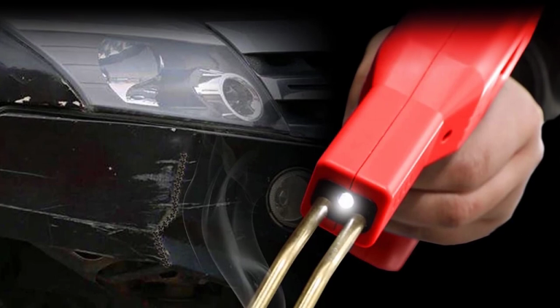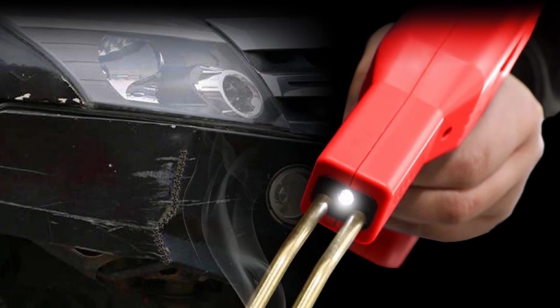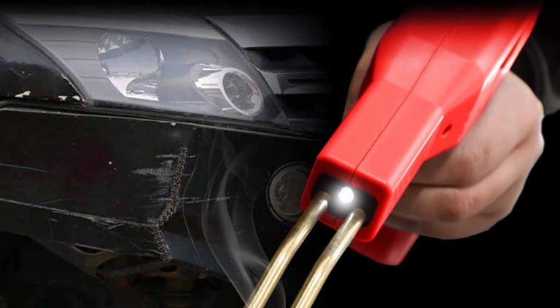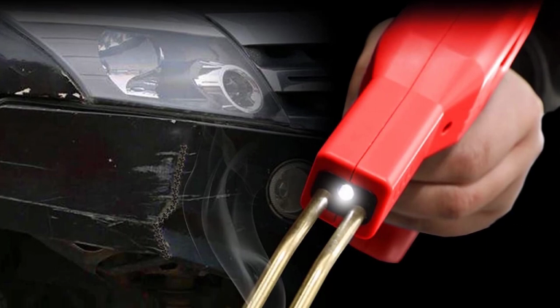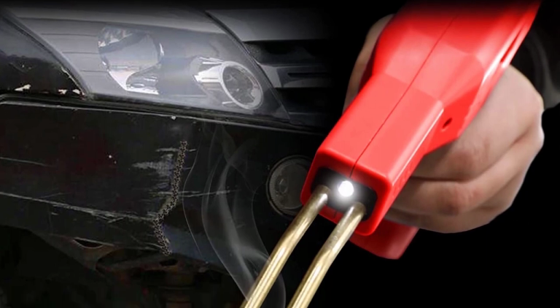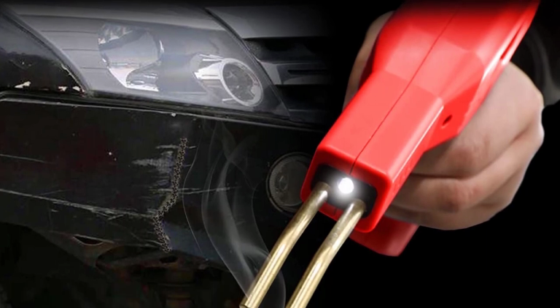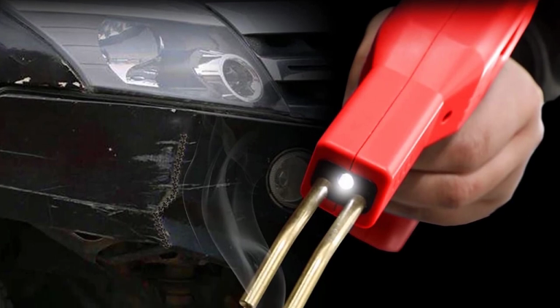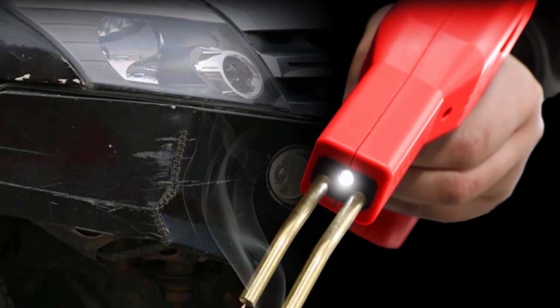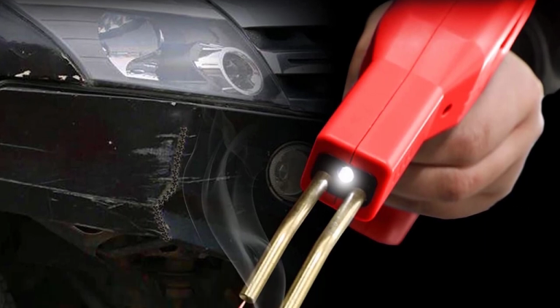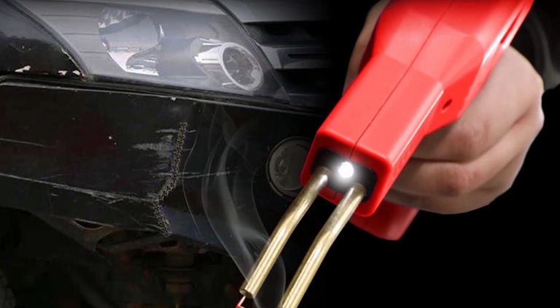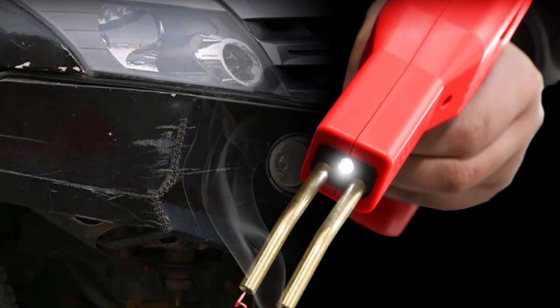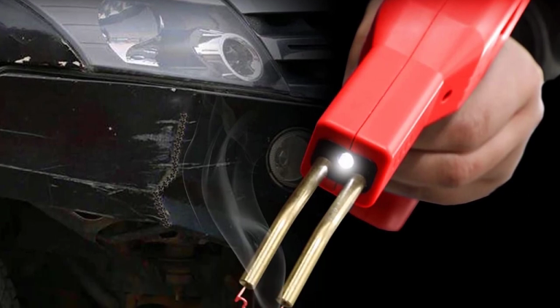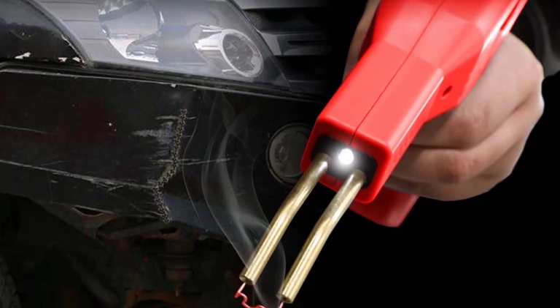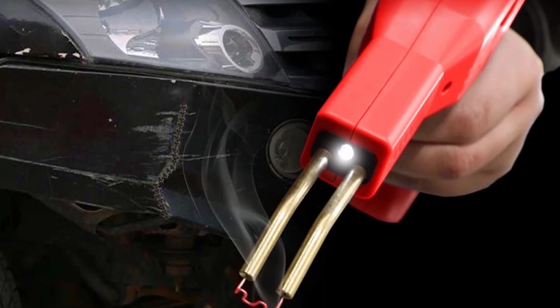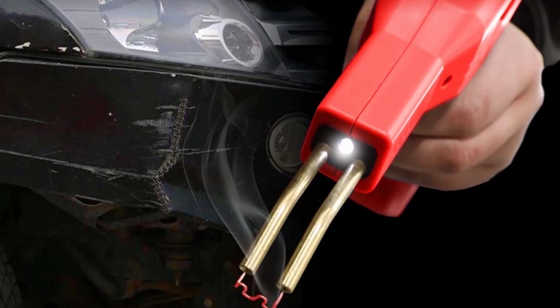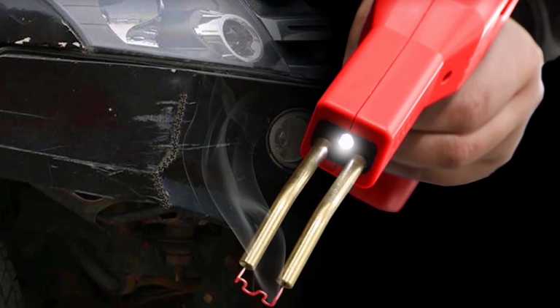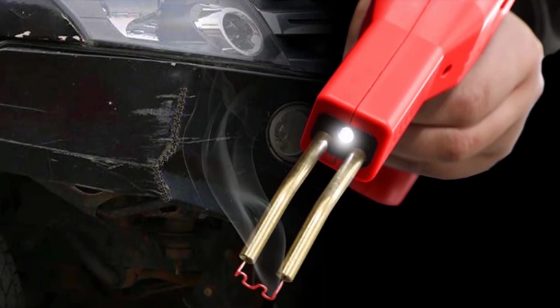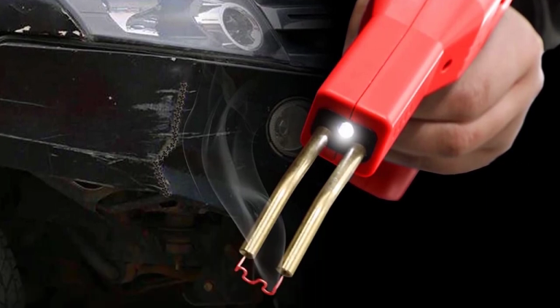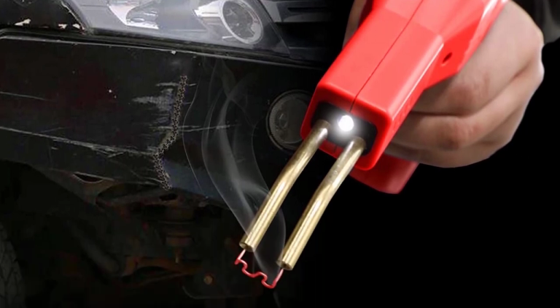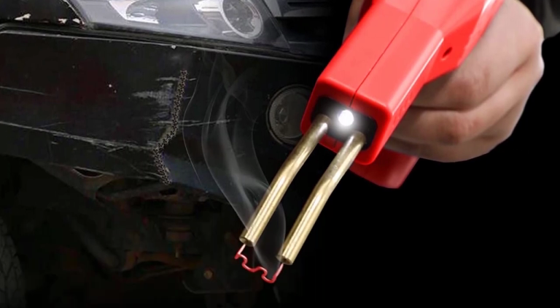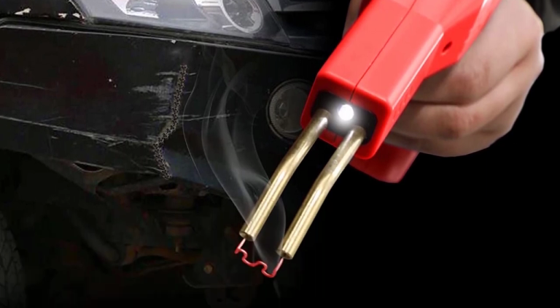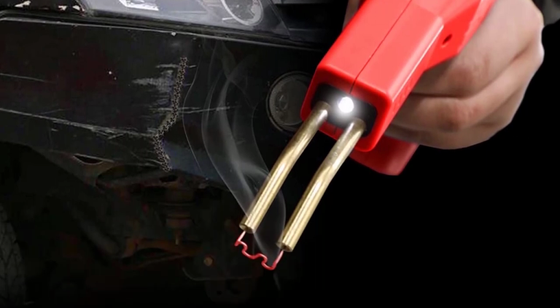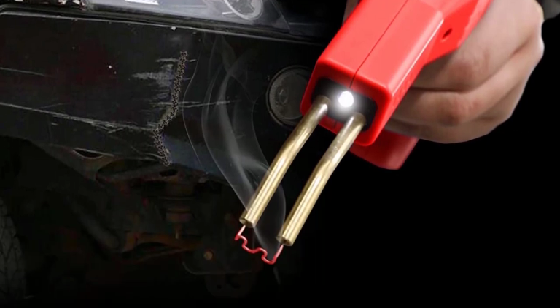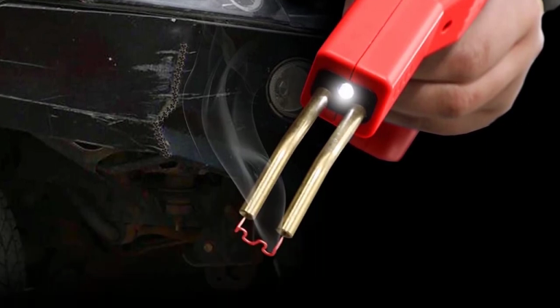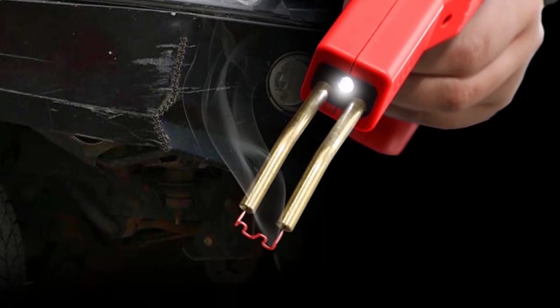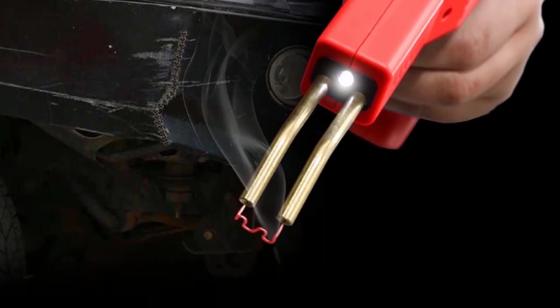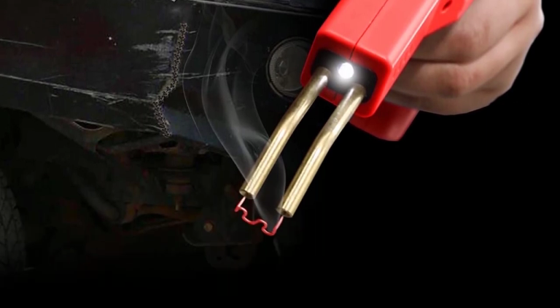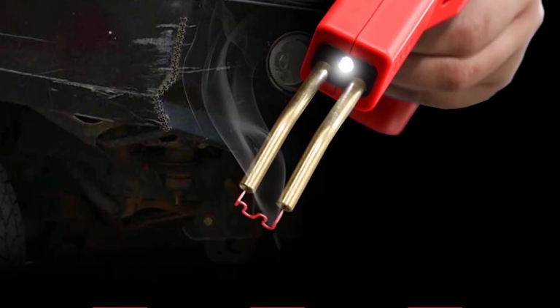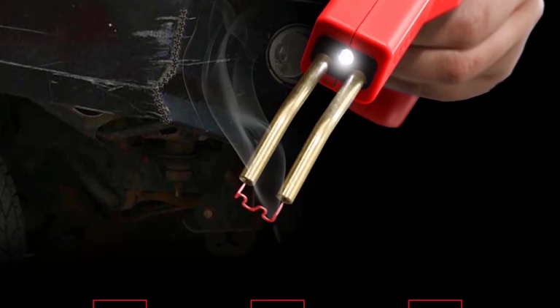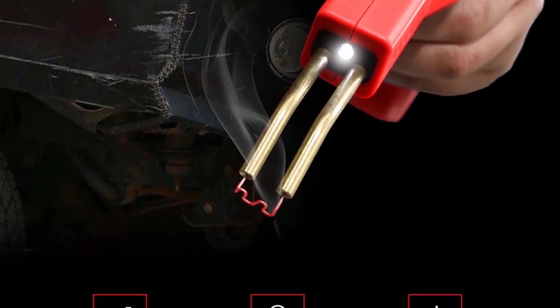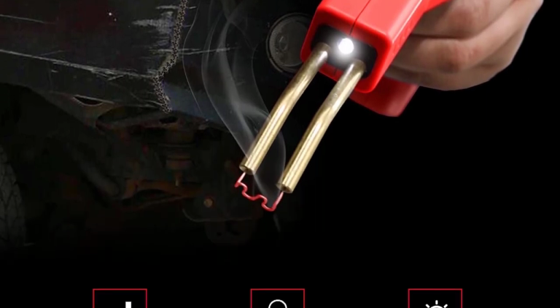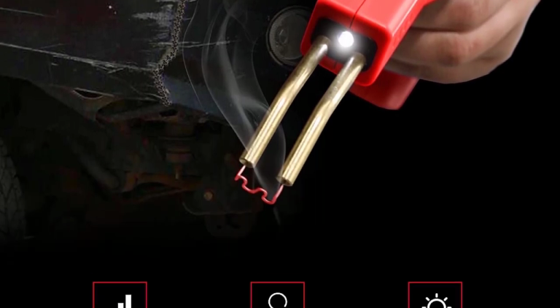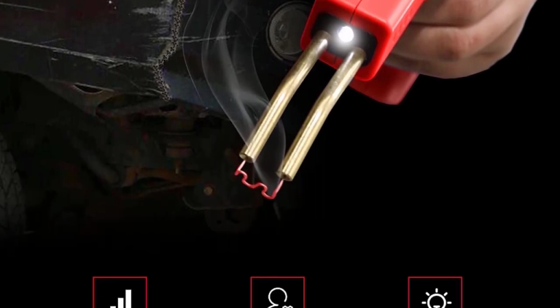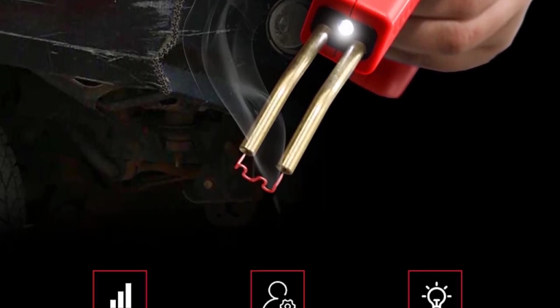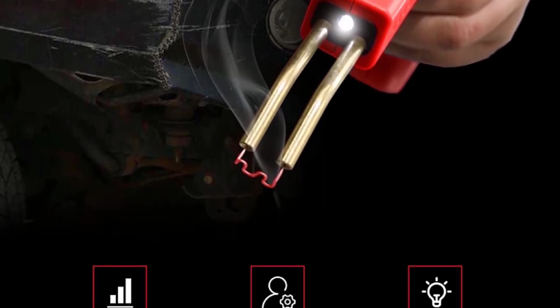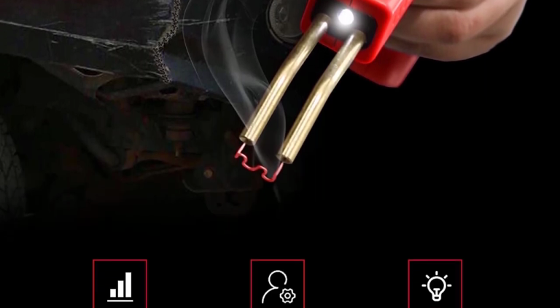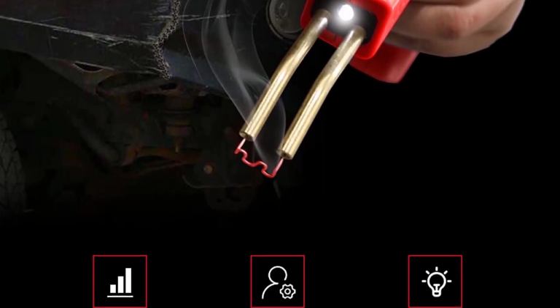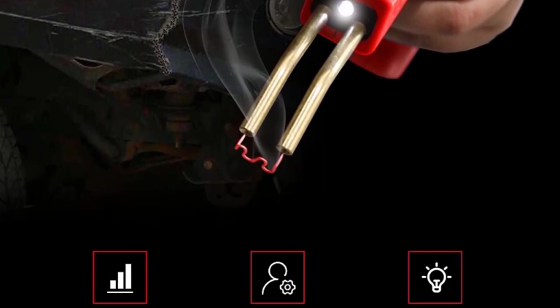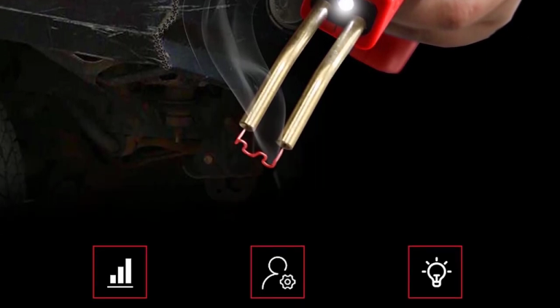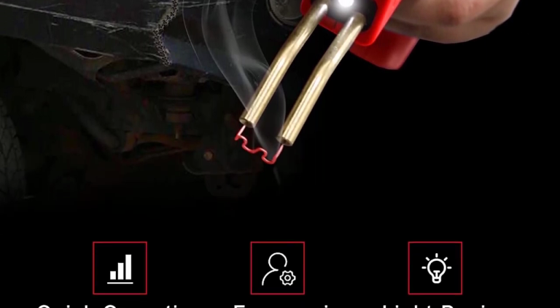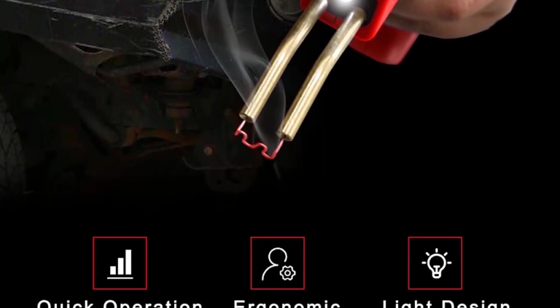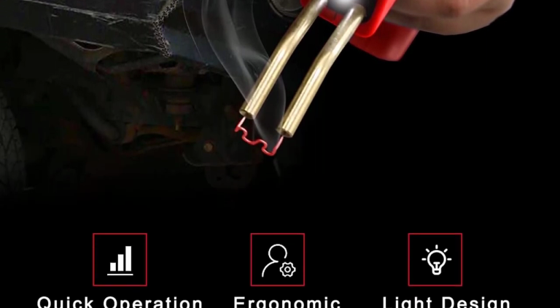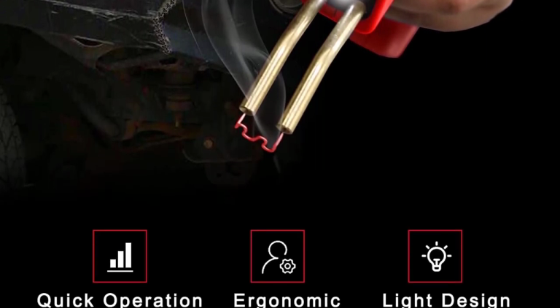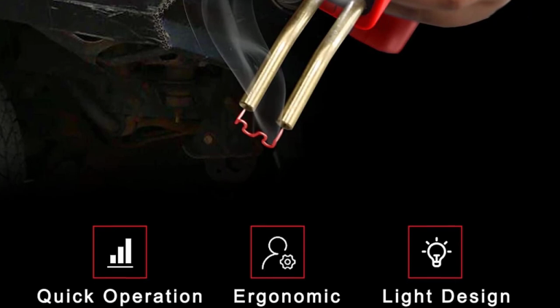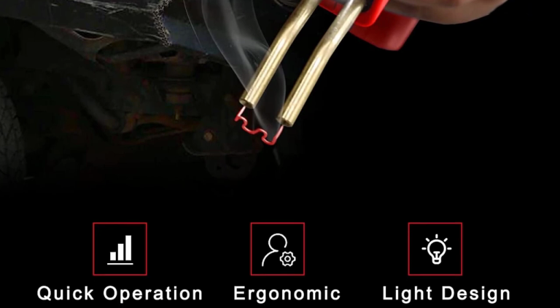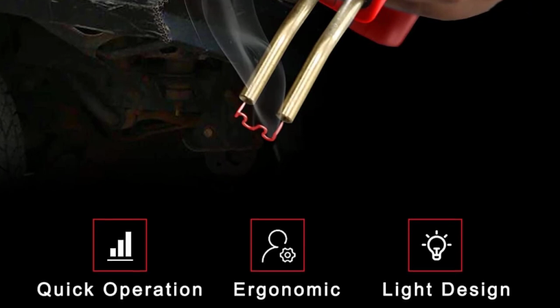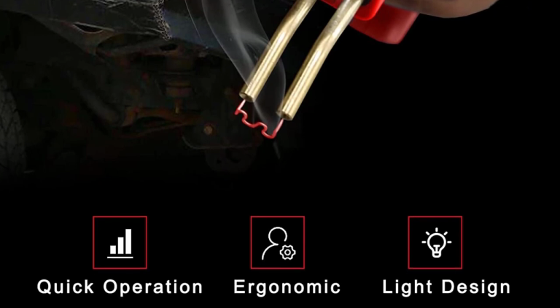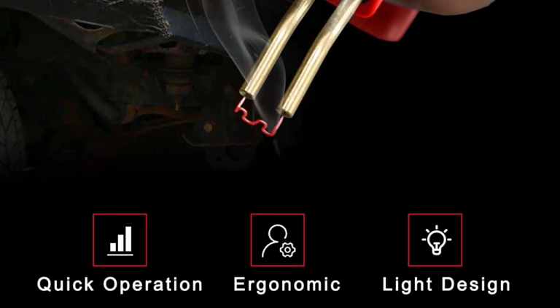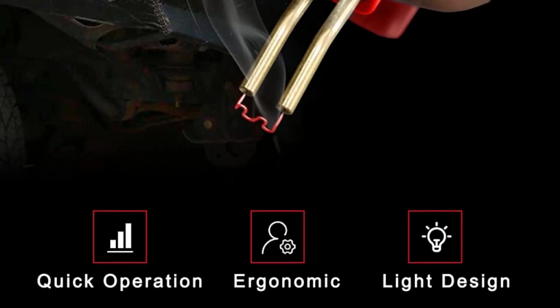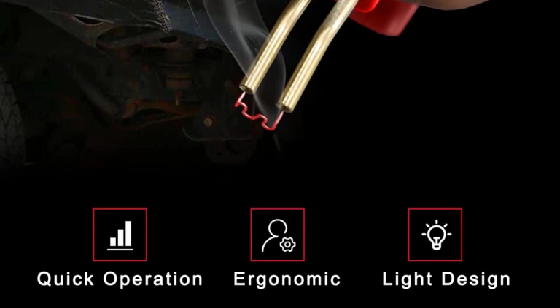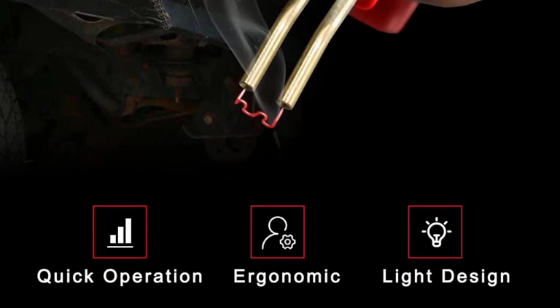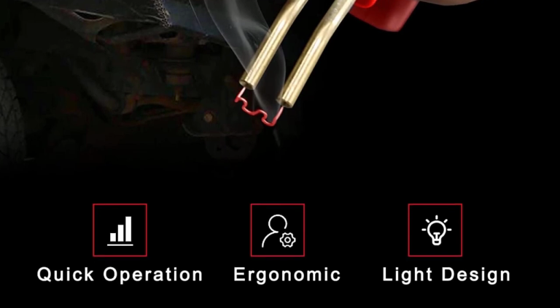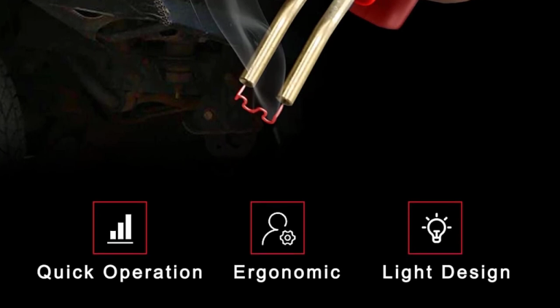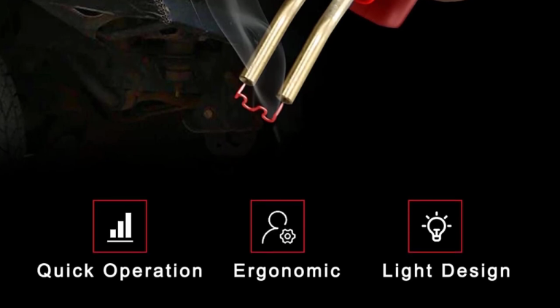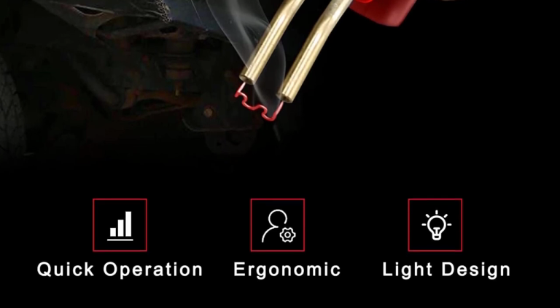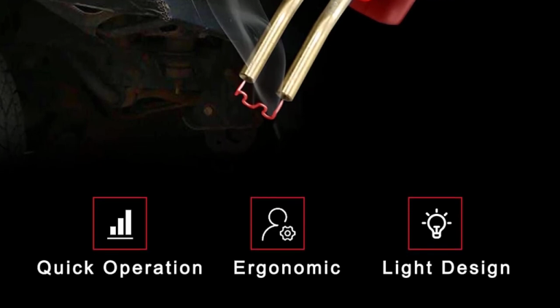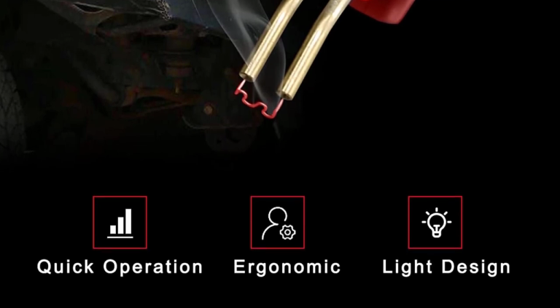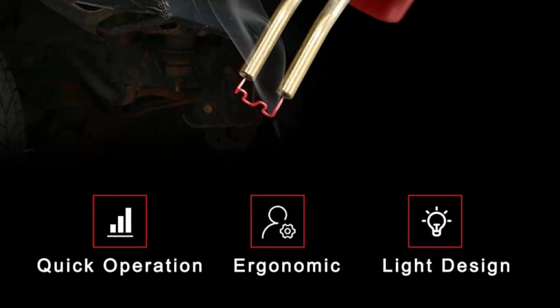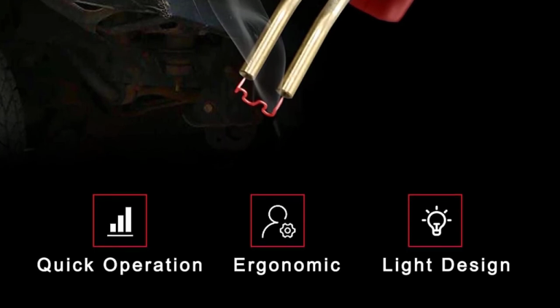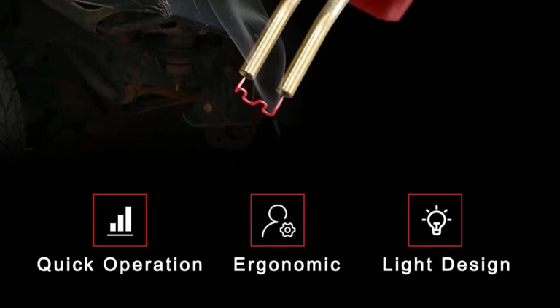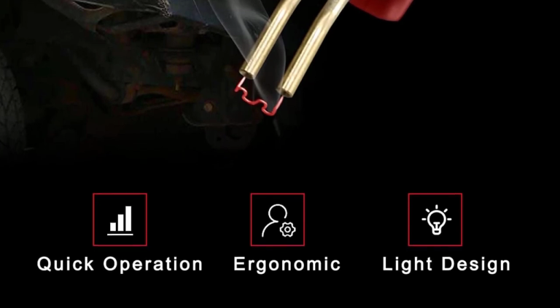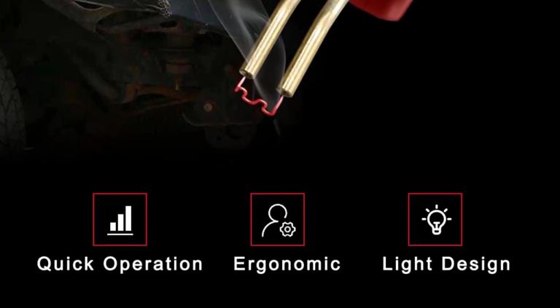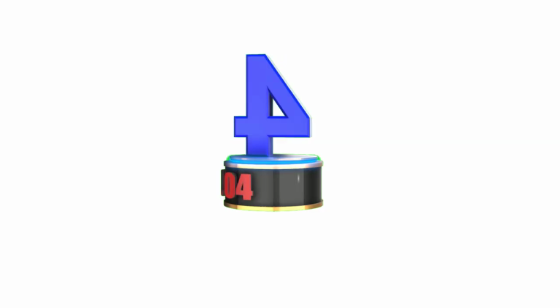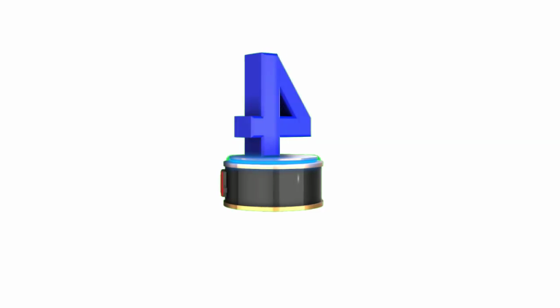Another reviewer who used it to repair a jet ski seat explained: I used the hot staples to reinforce the joint with multiple staples. It worked great.